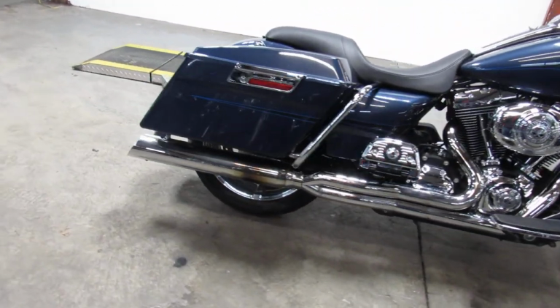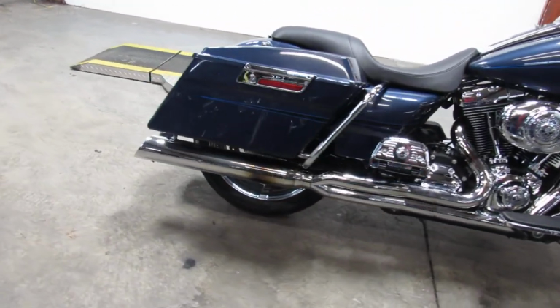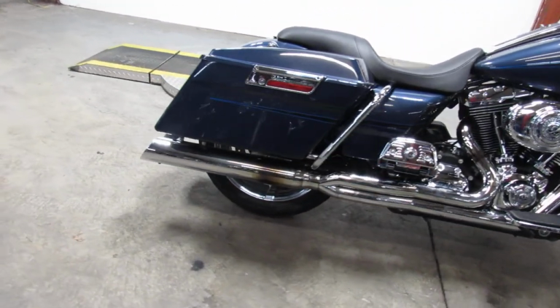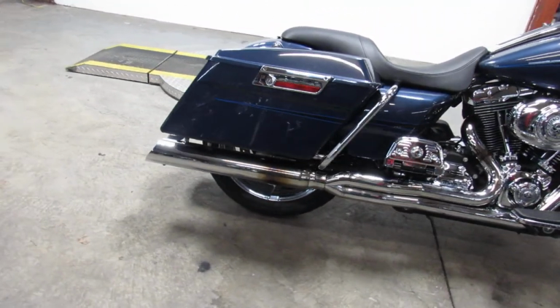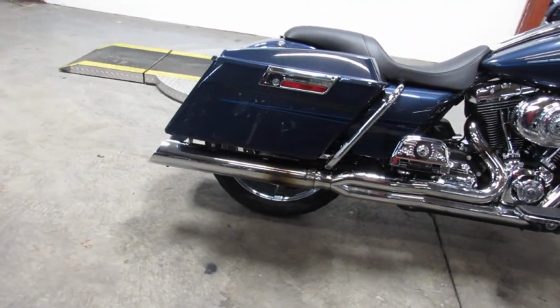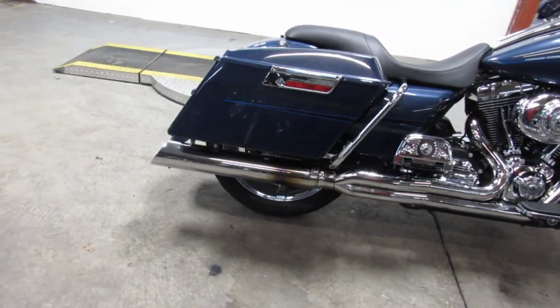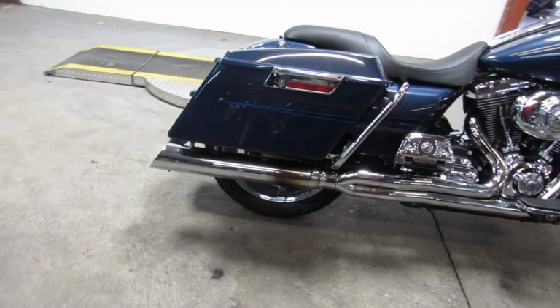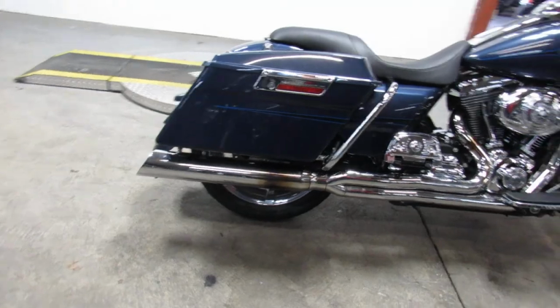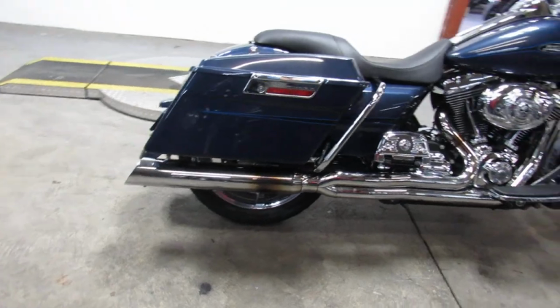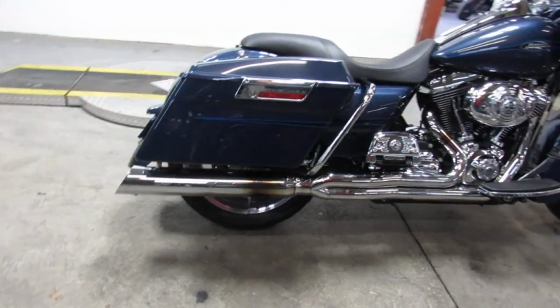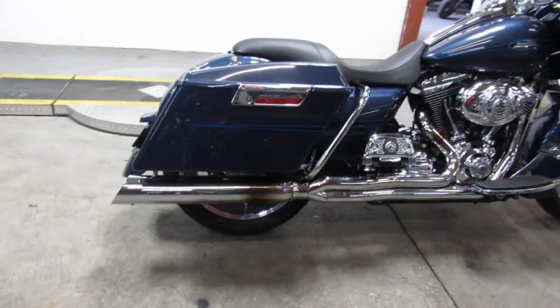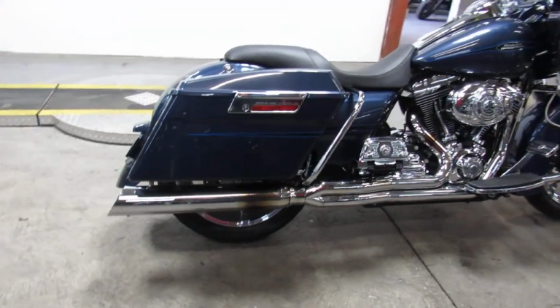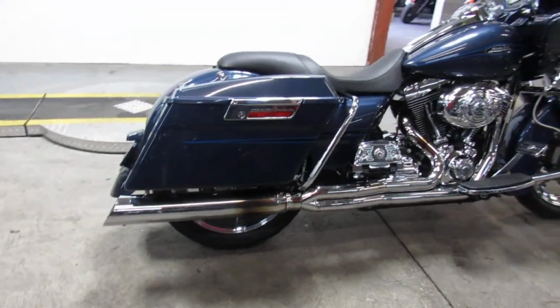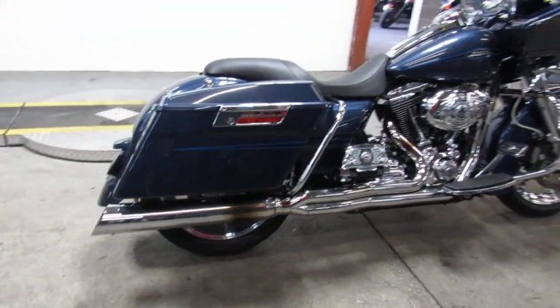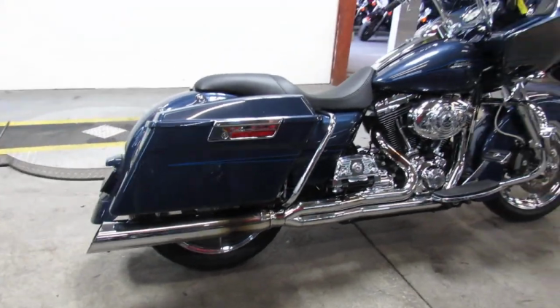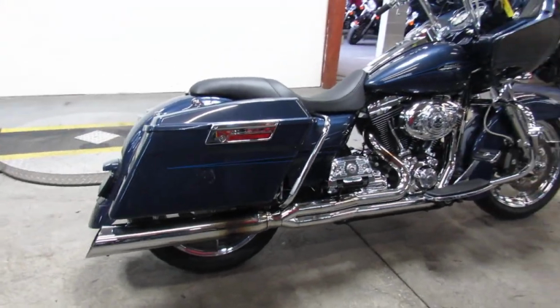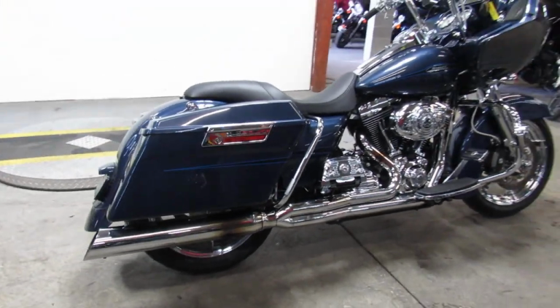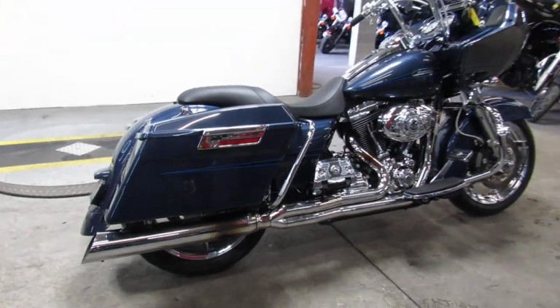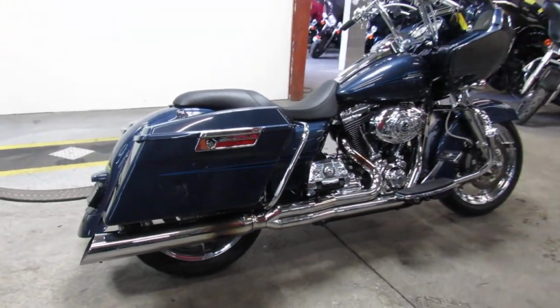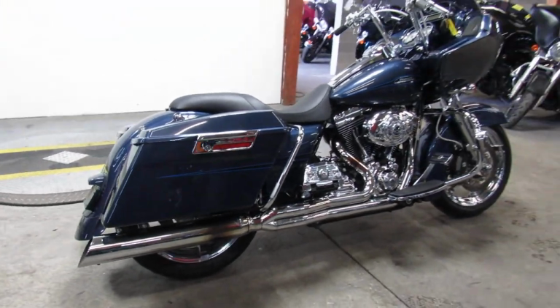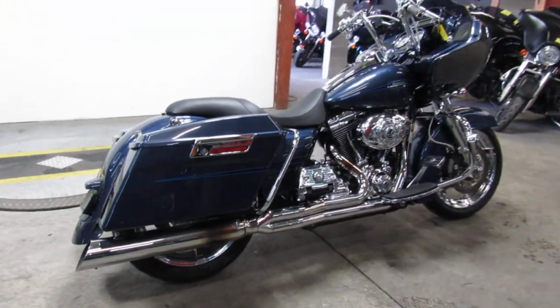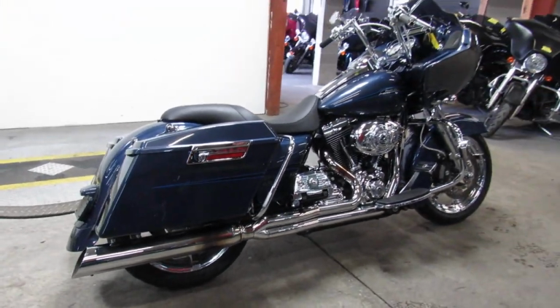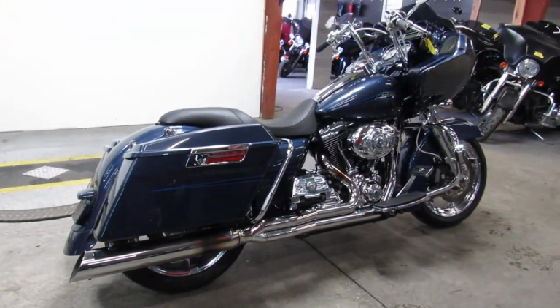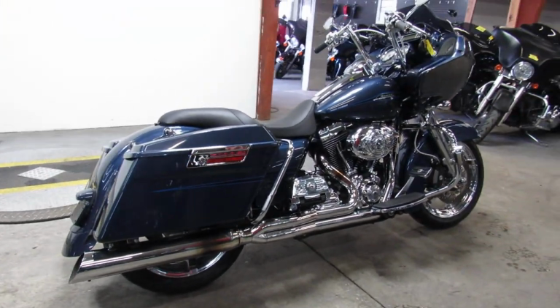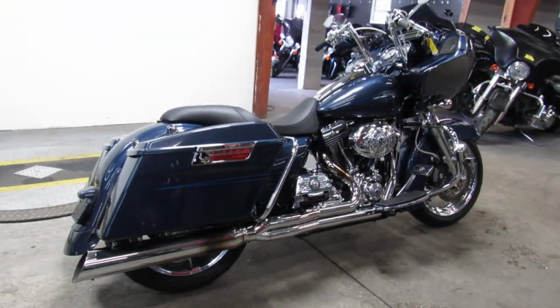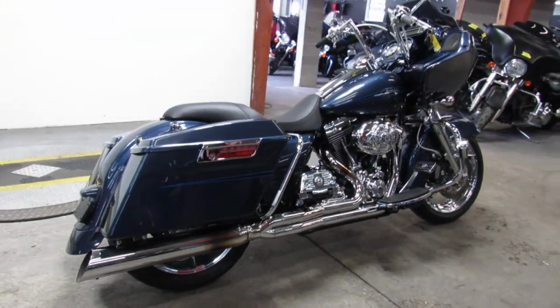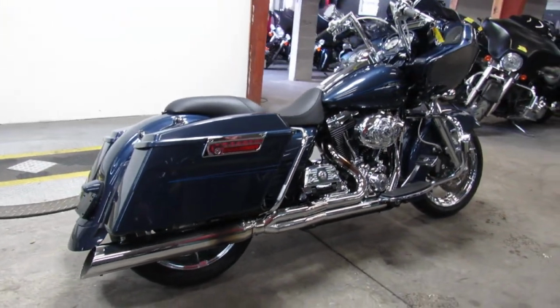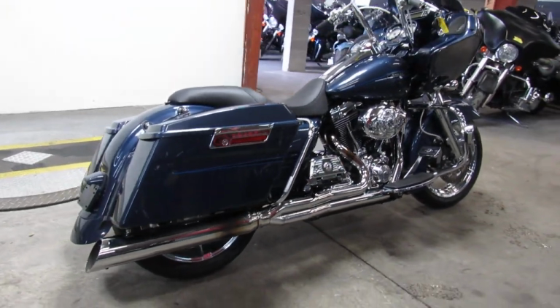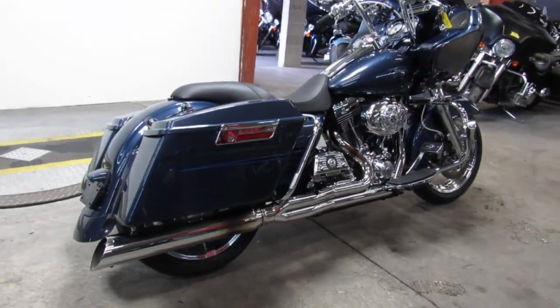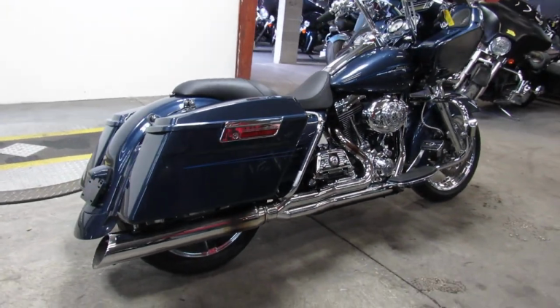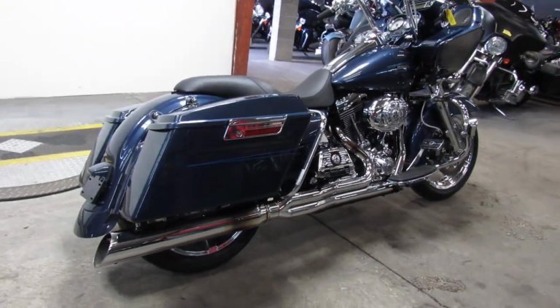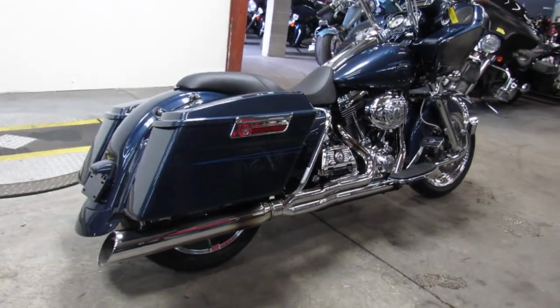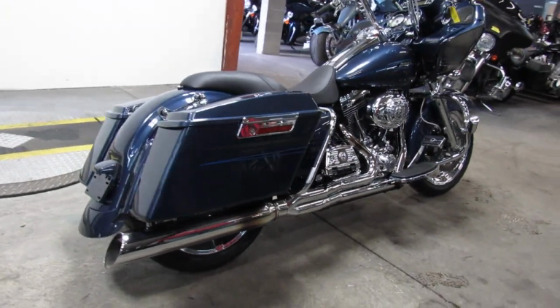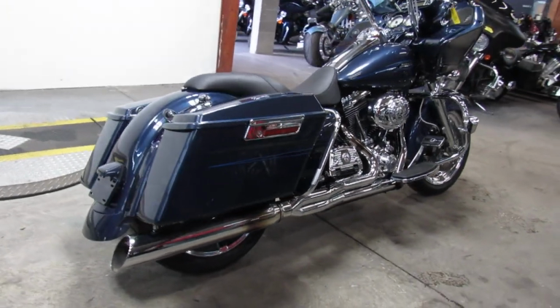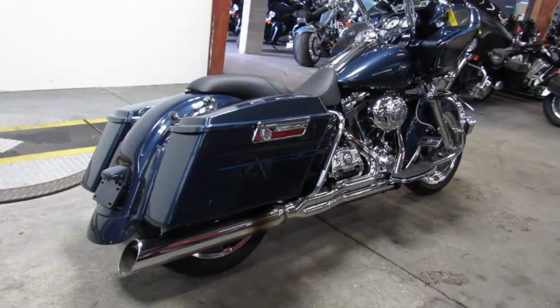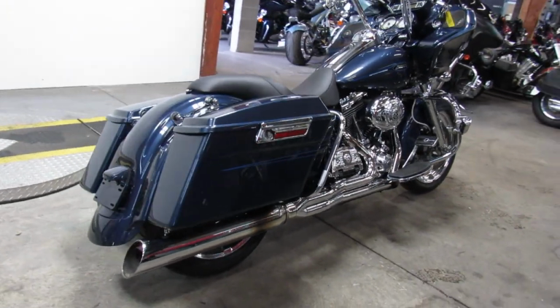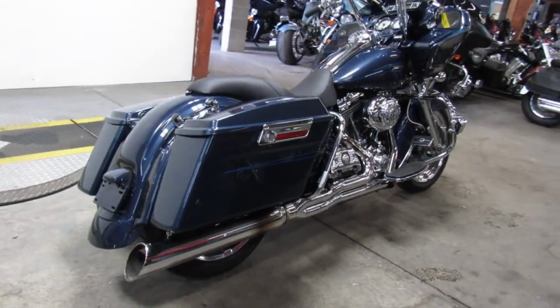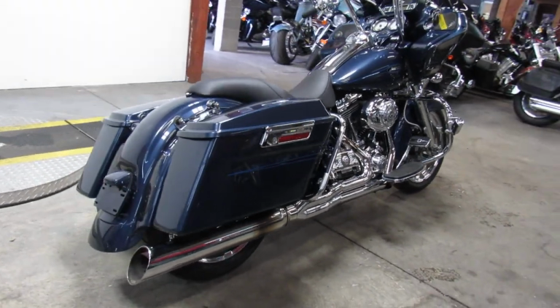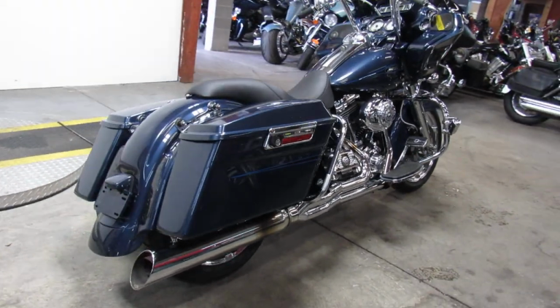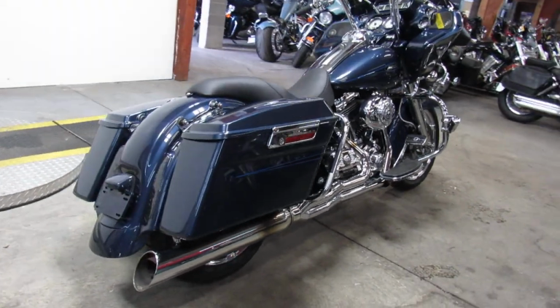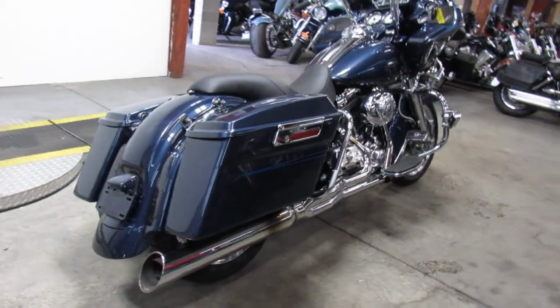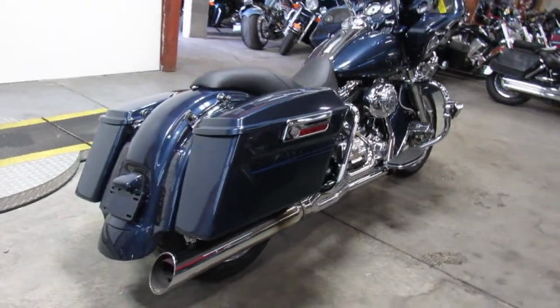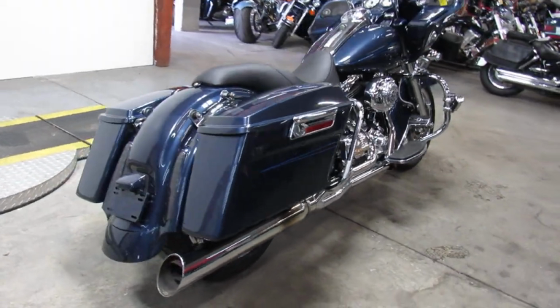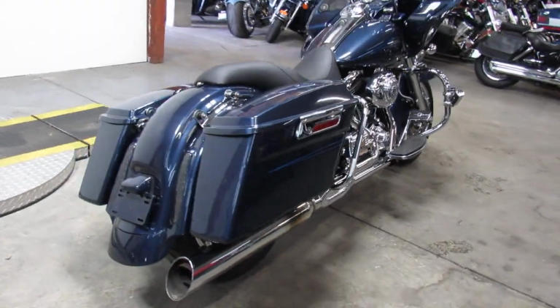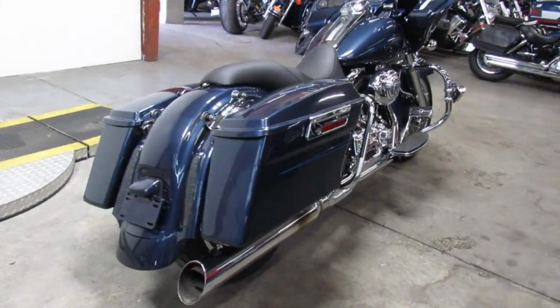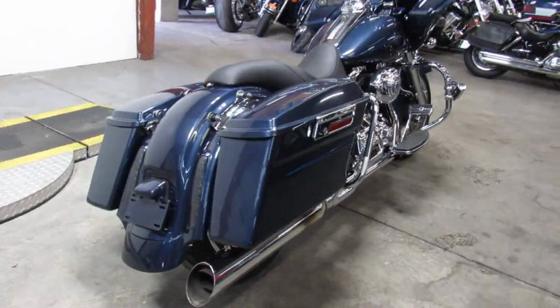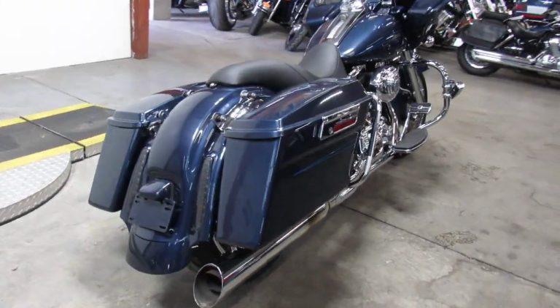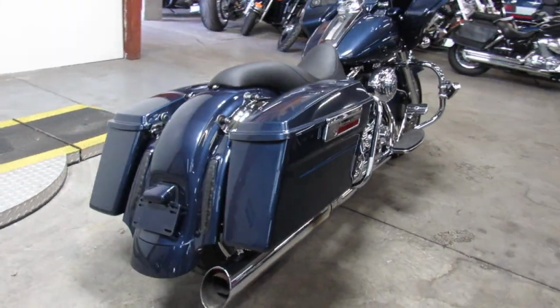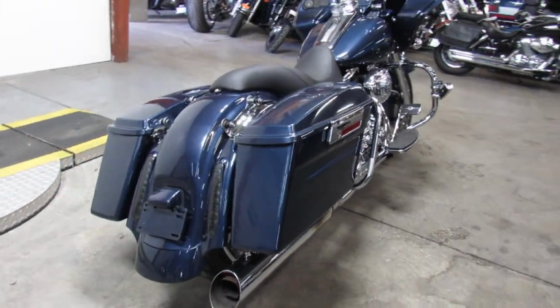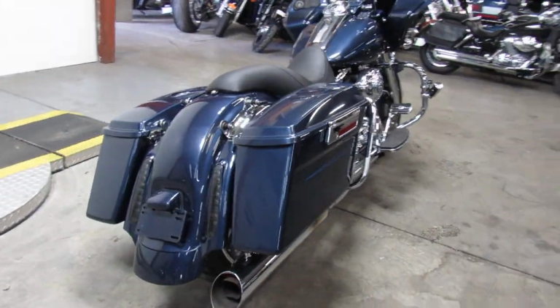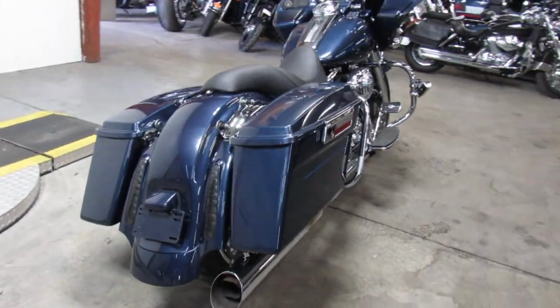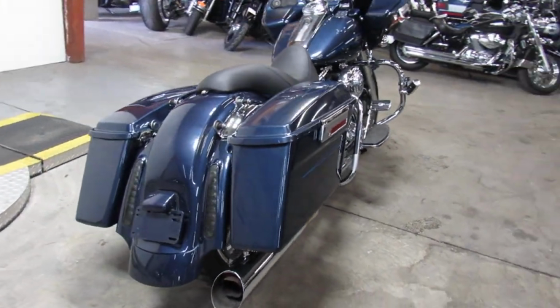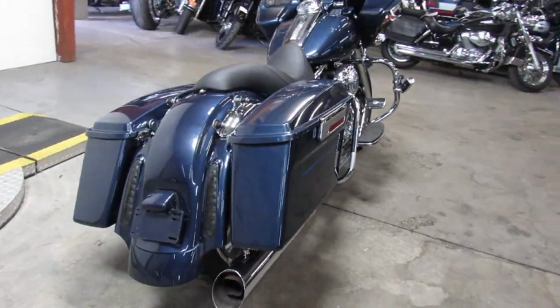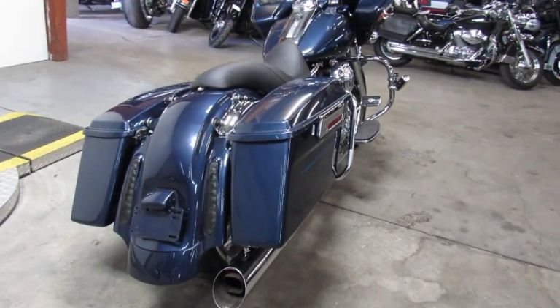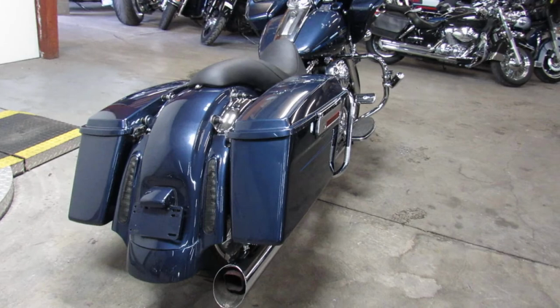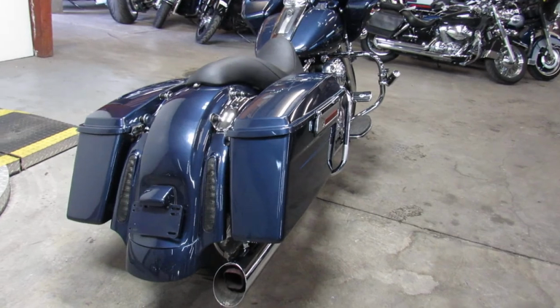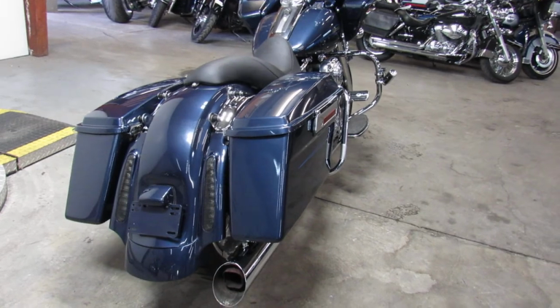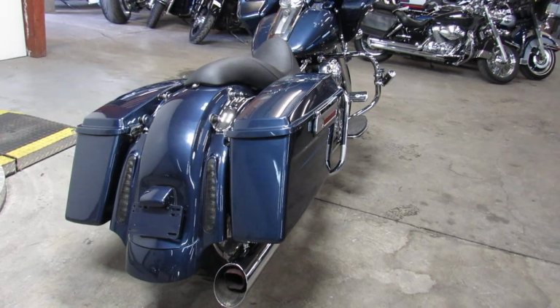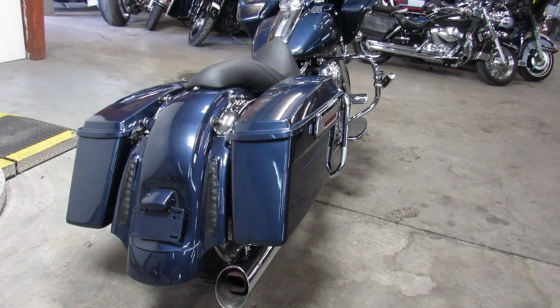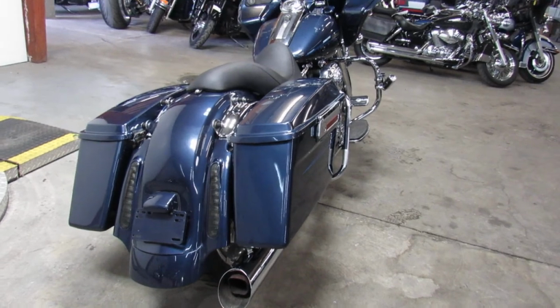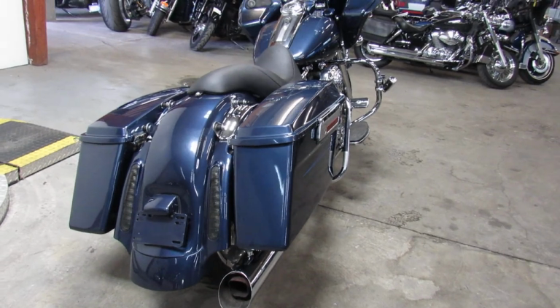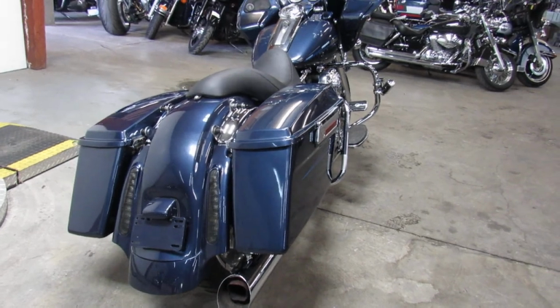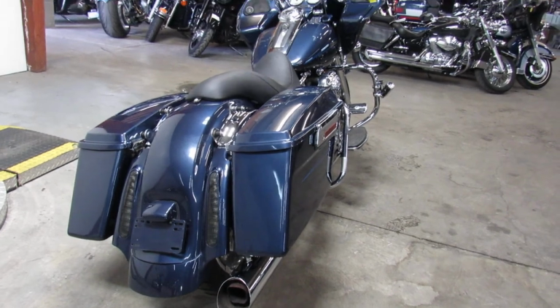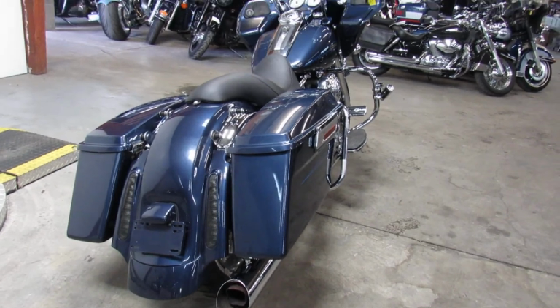That's a 2009 Road Glide — we'll get it done. Give us a call: 810-648-9500.